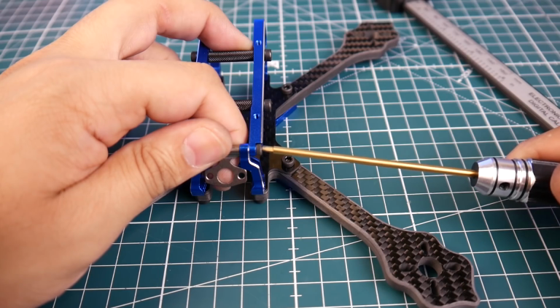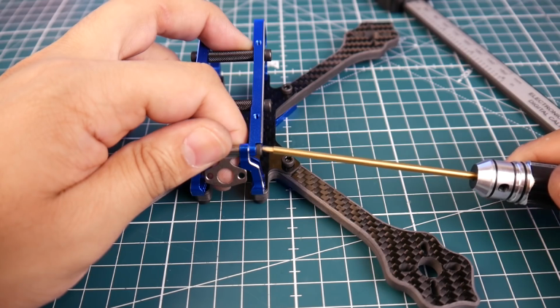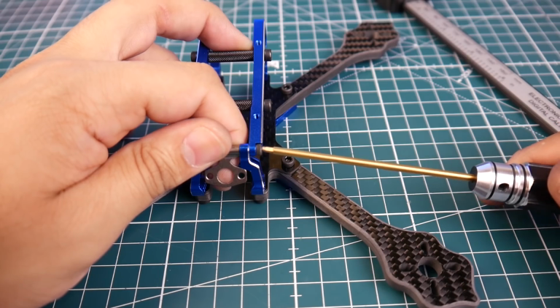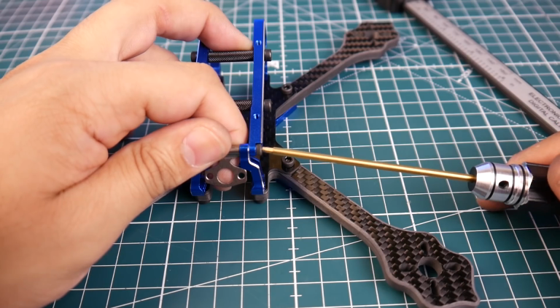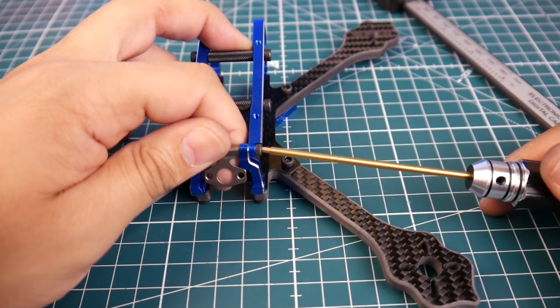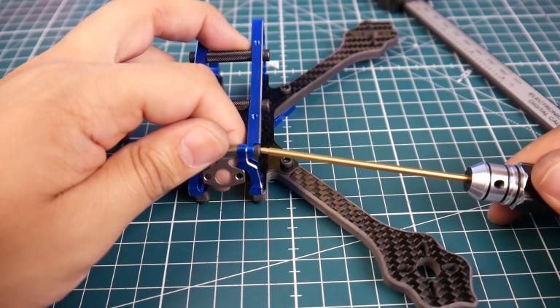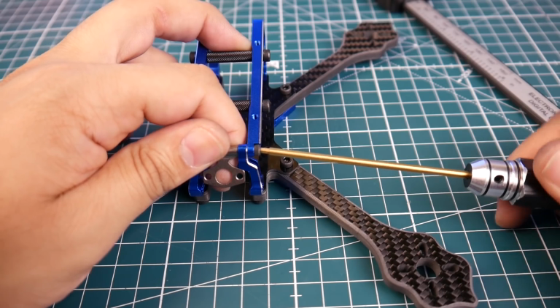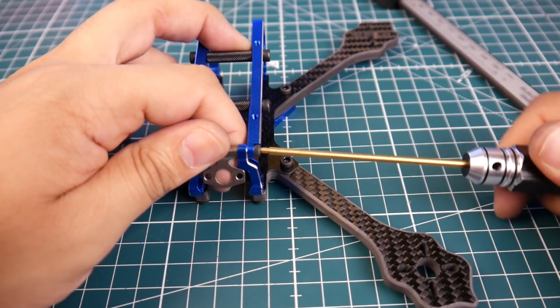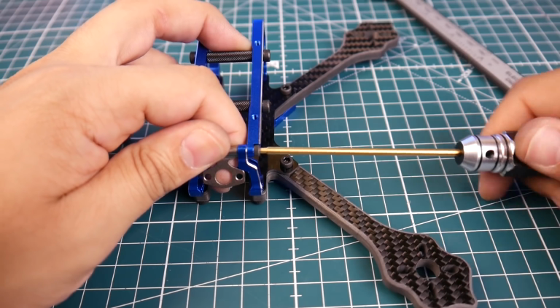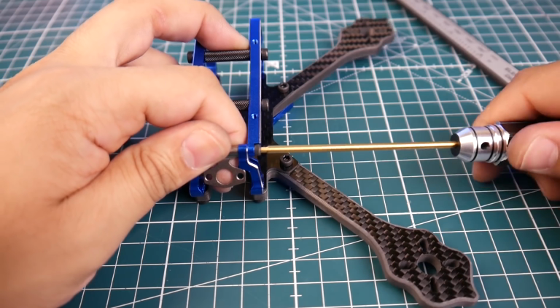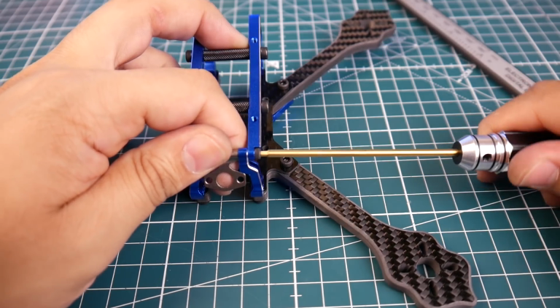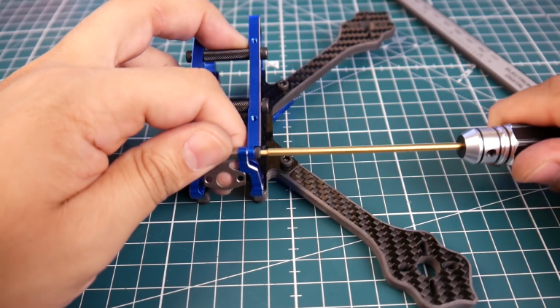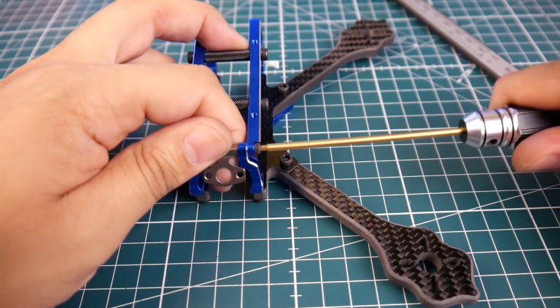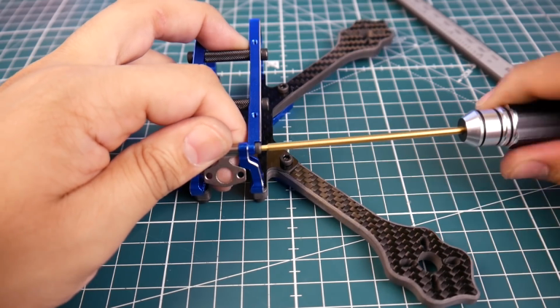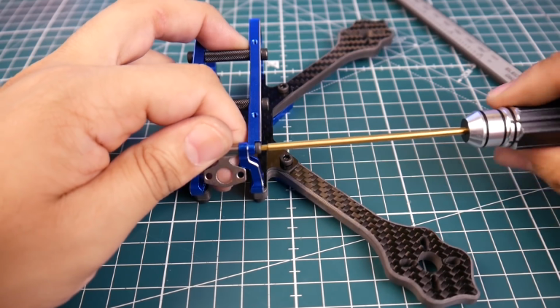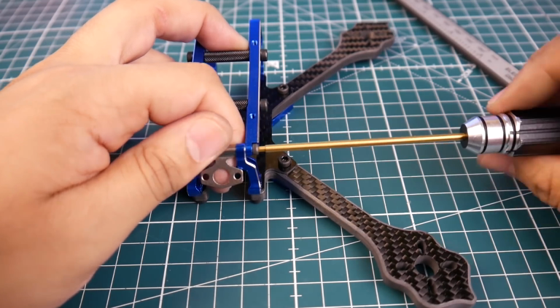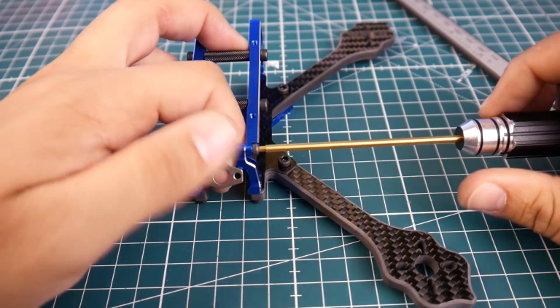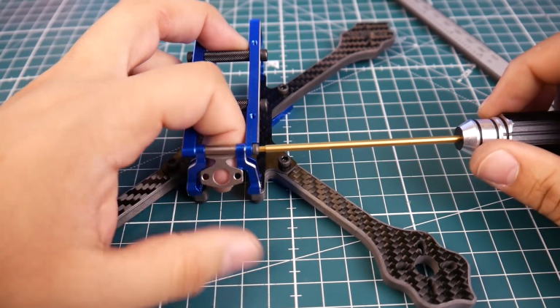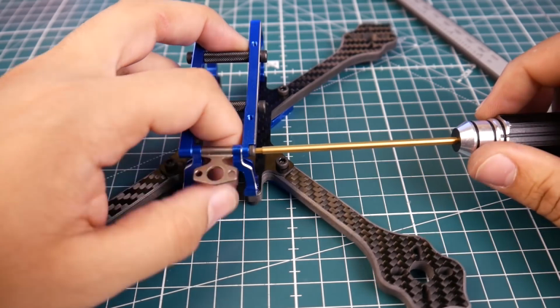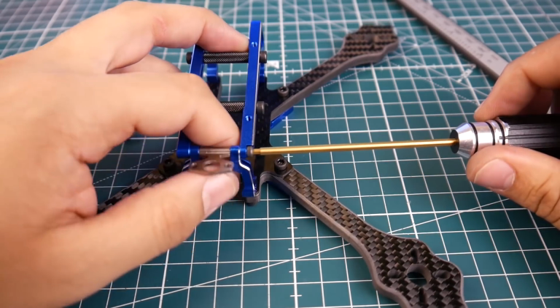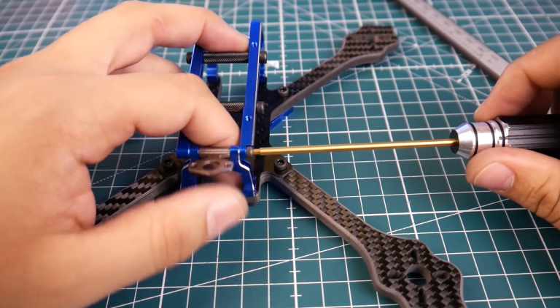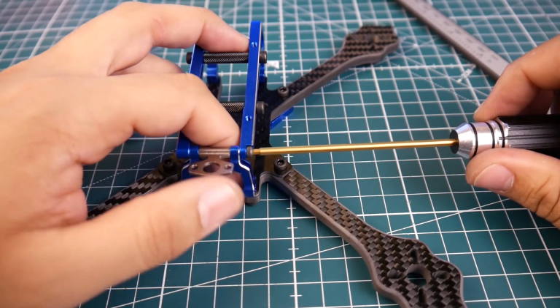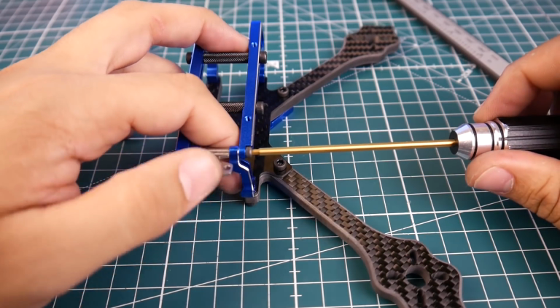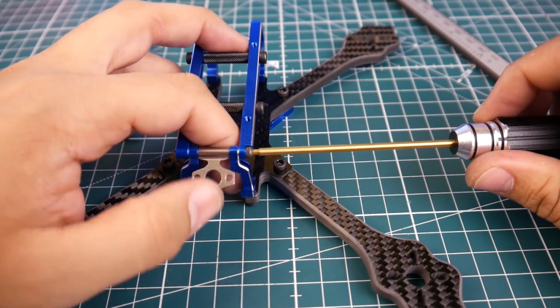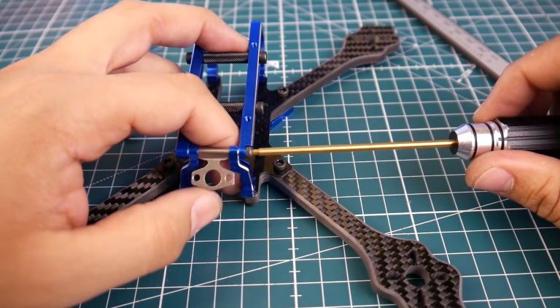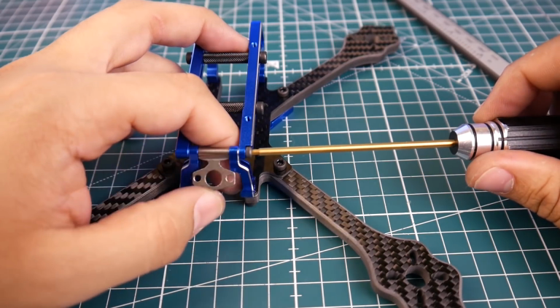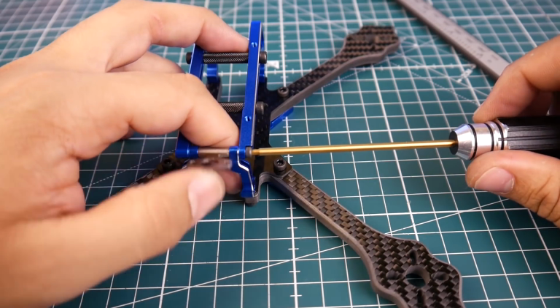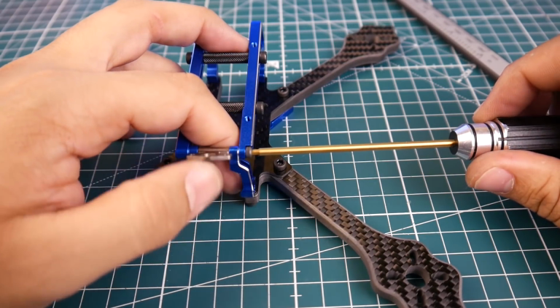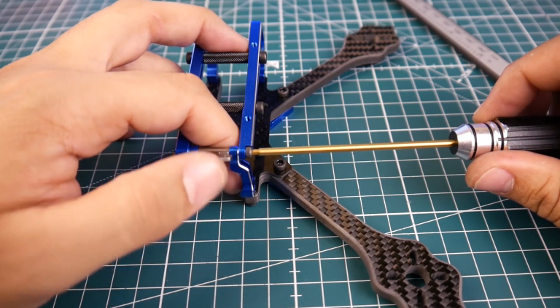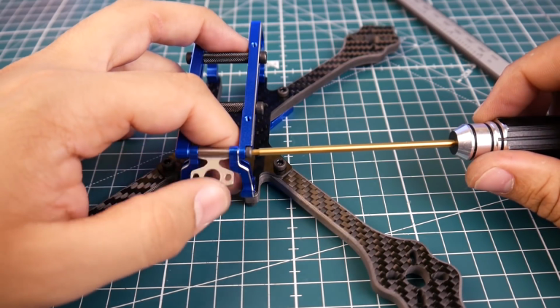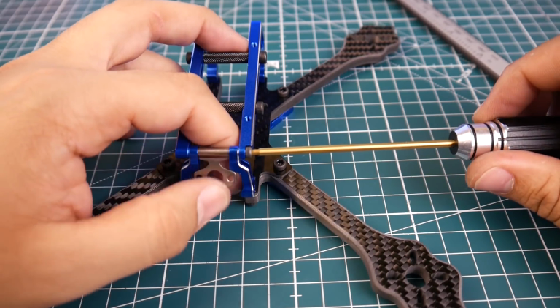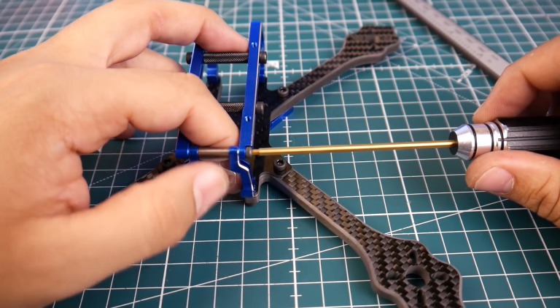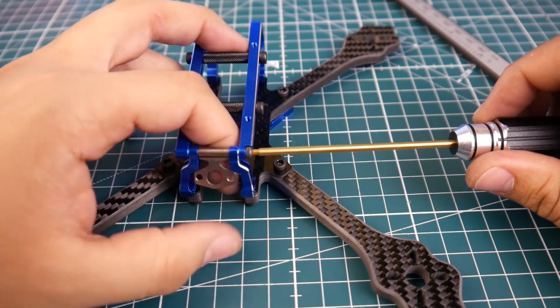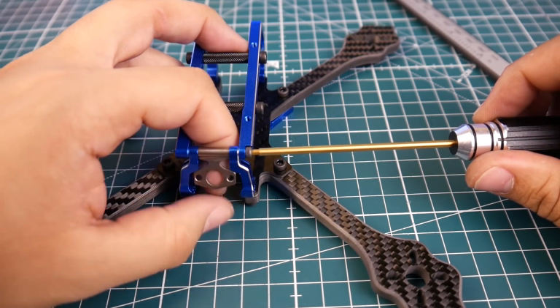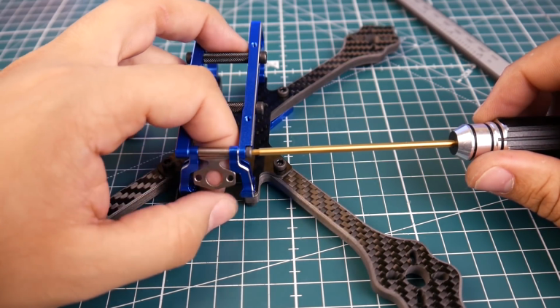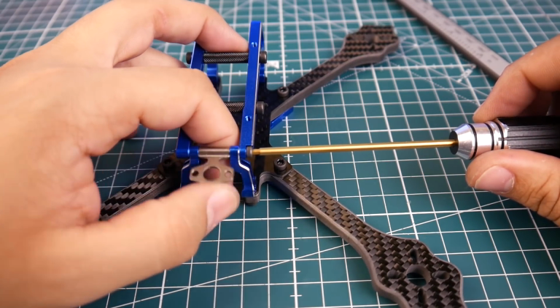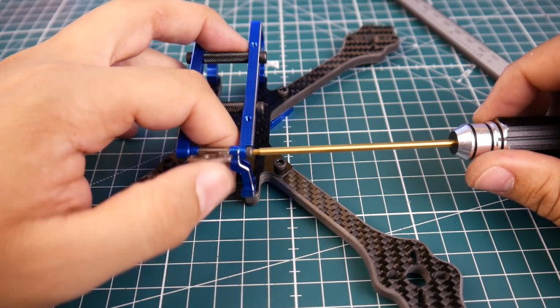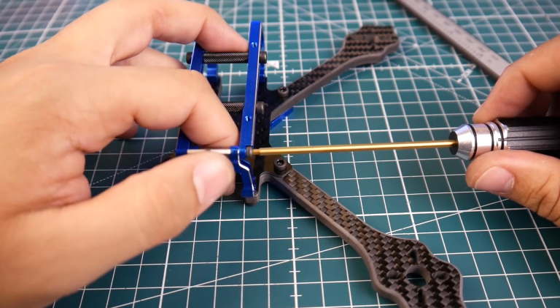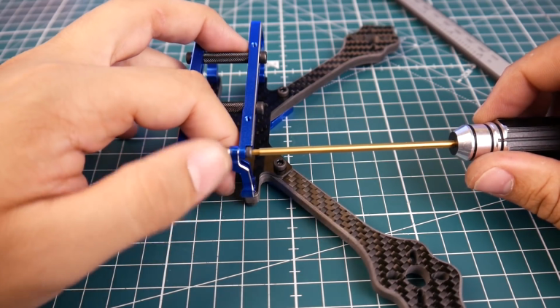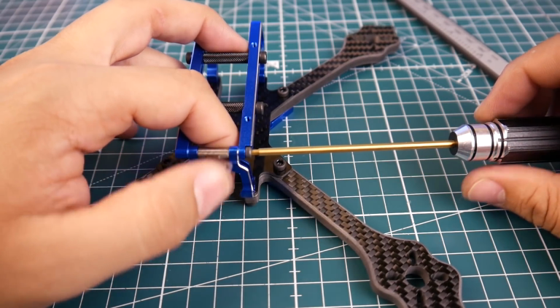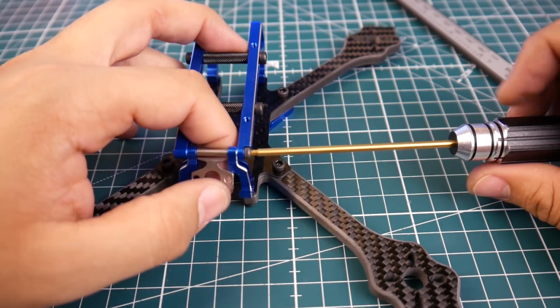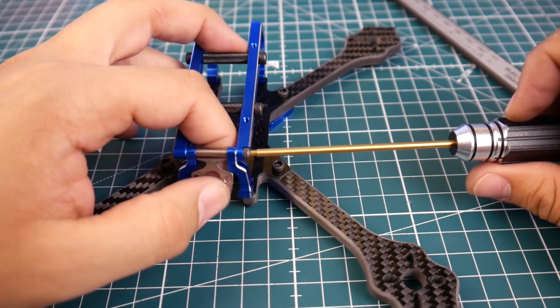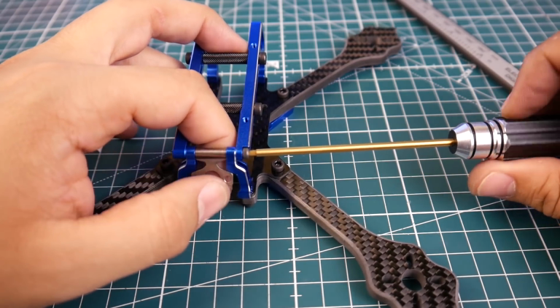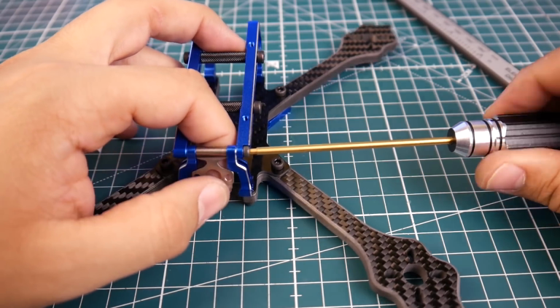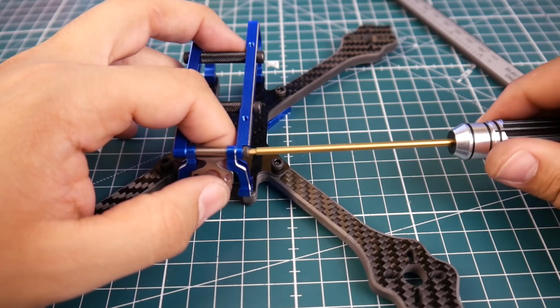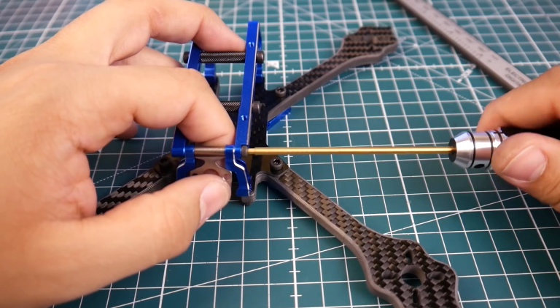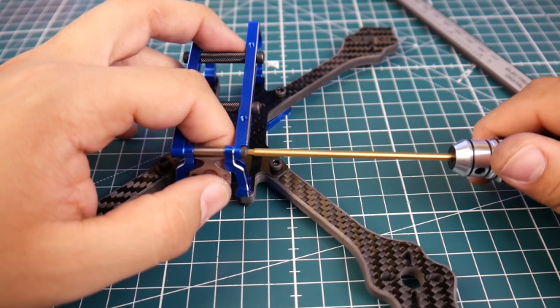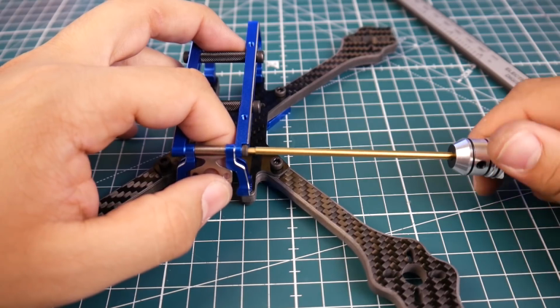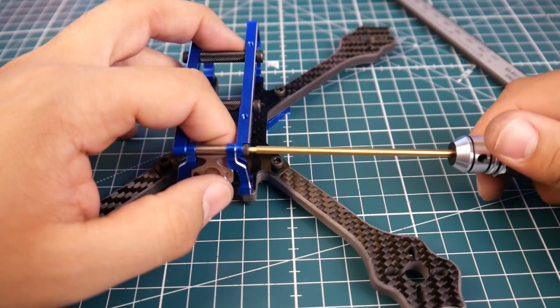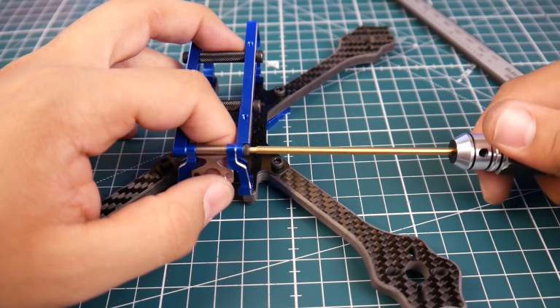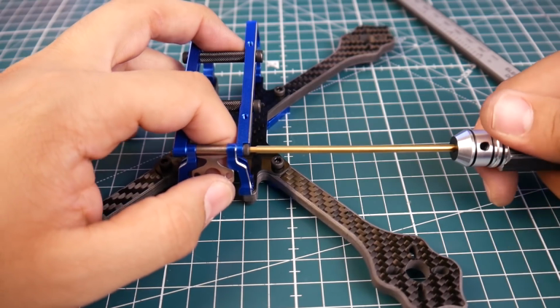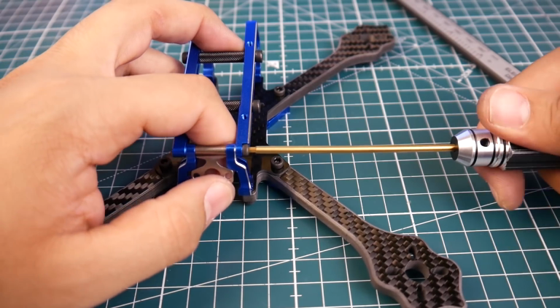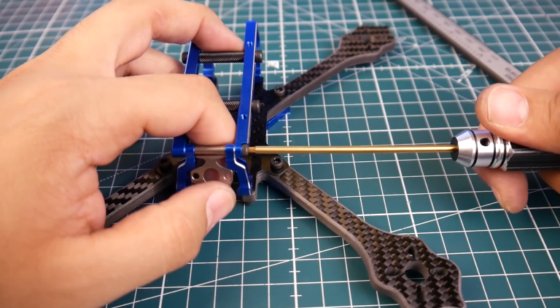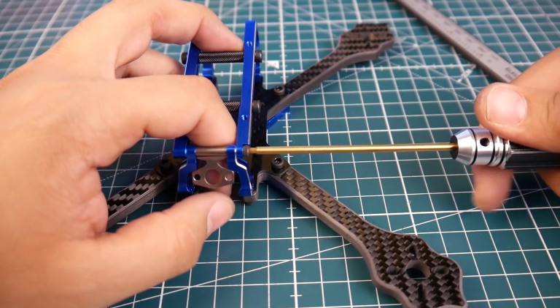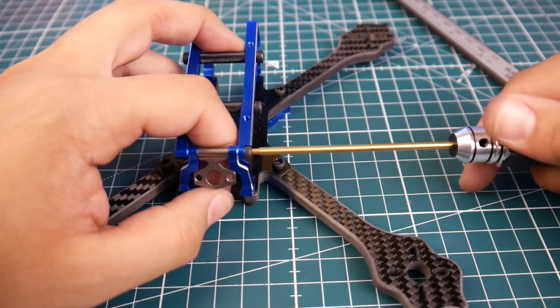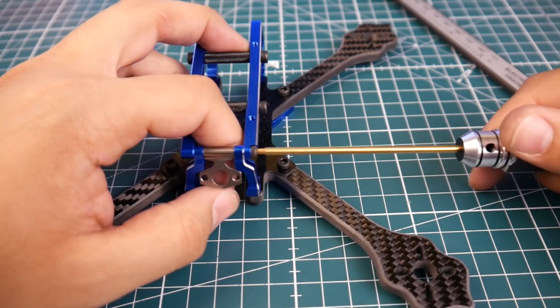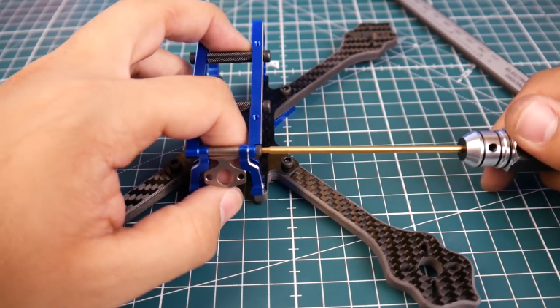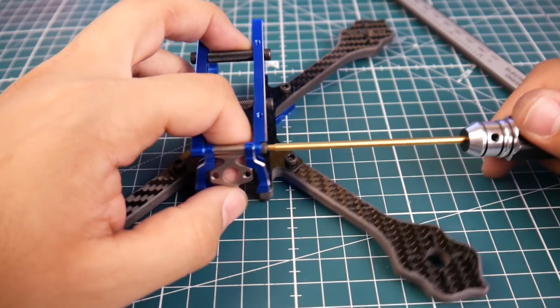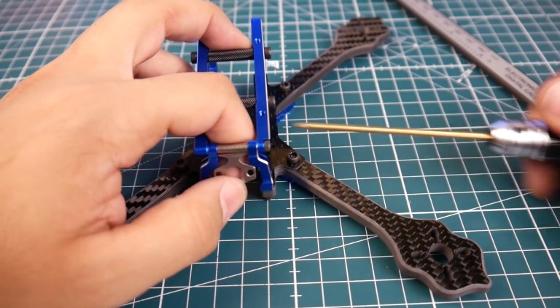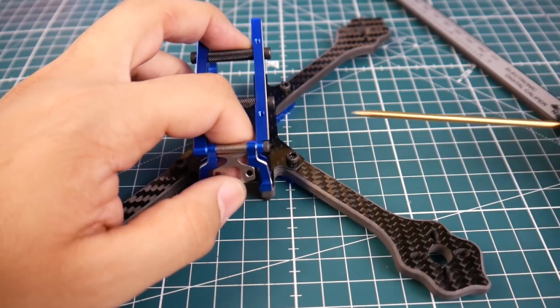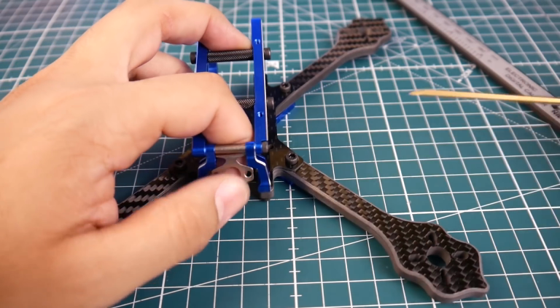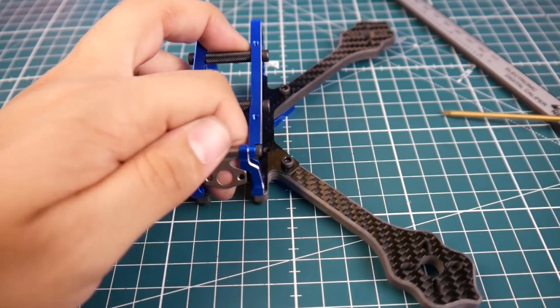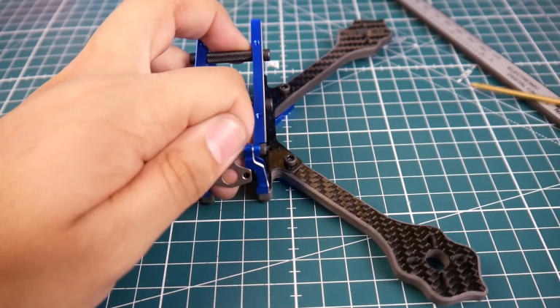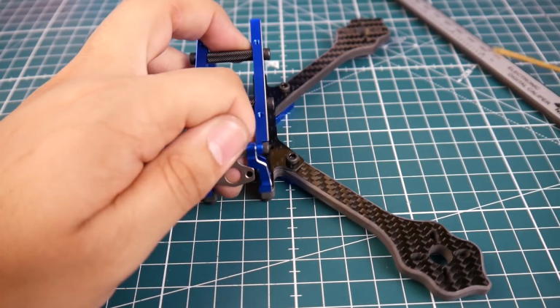This is fully adjustable for your VTX. You can just loosen it and adjust it right there. I really do like this.